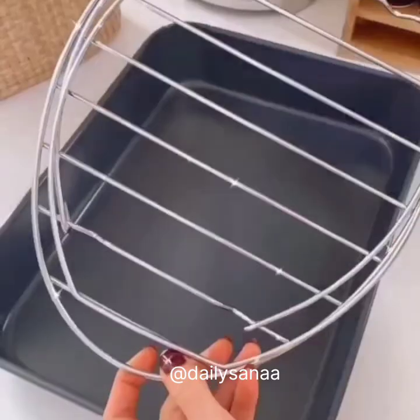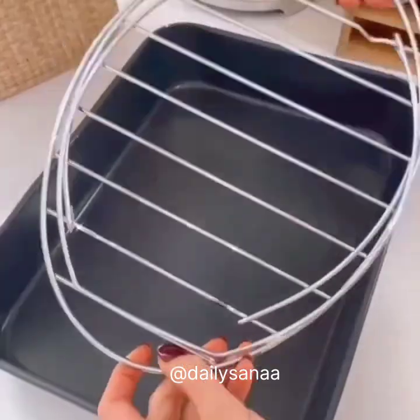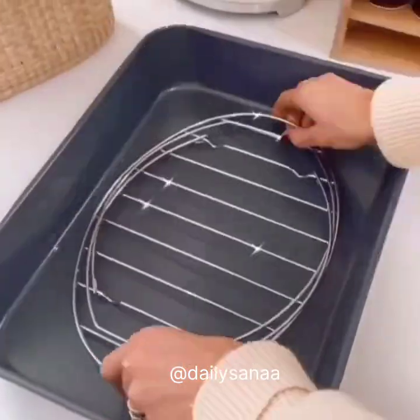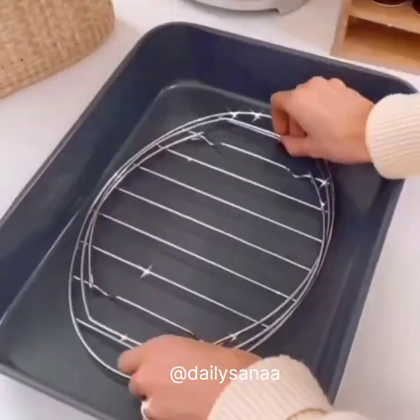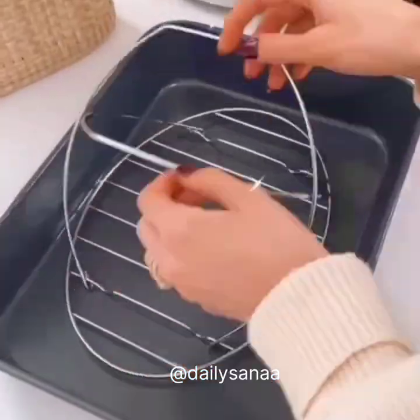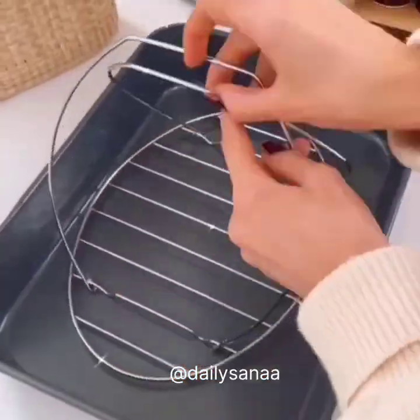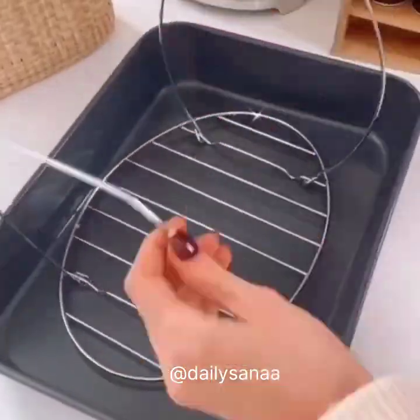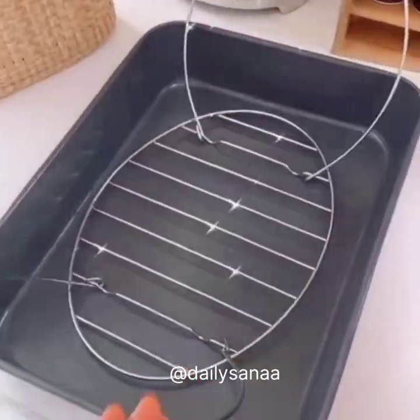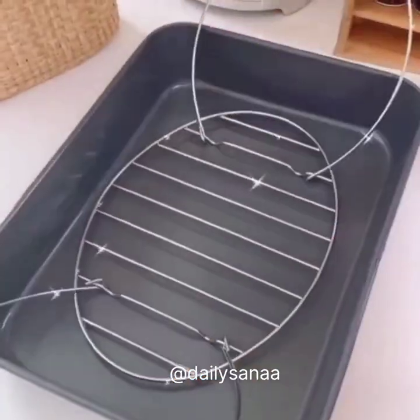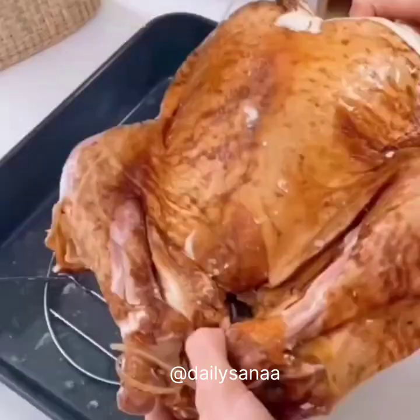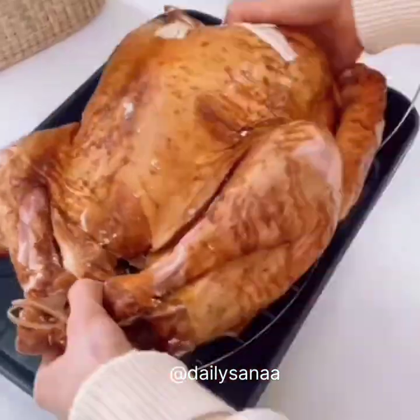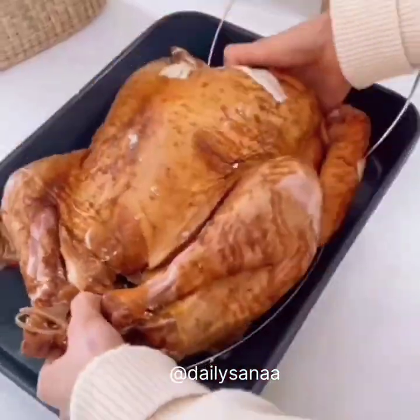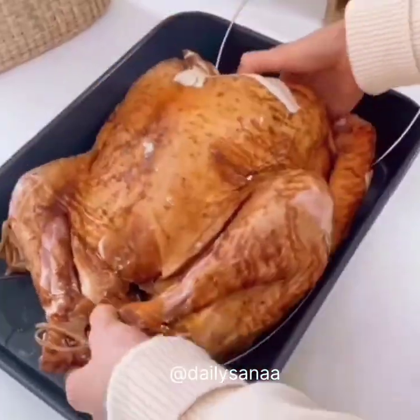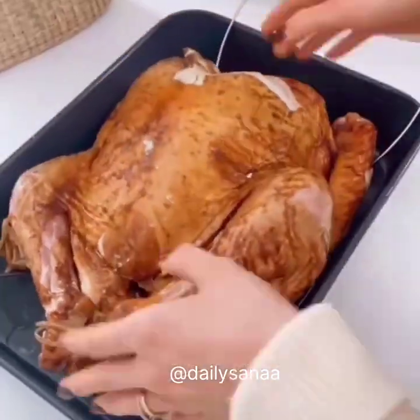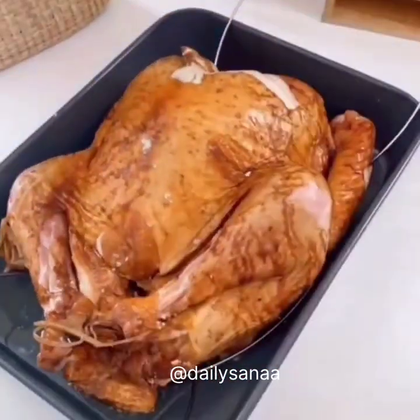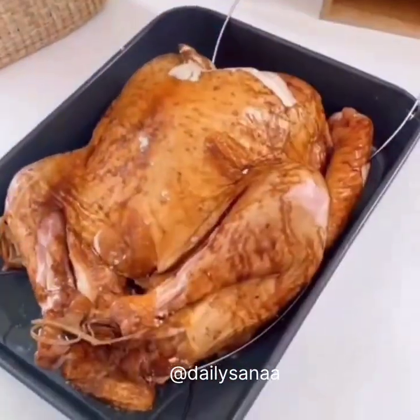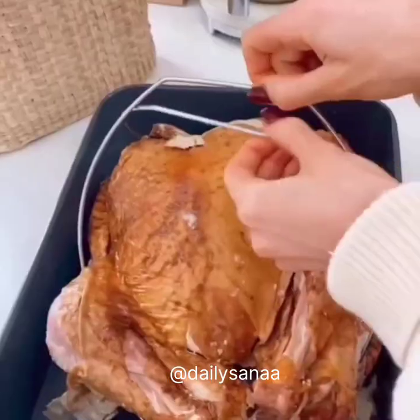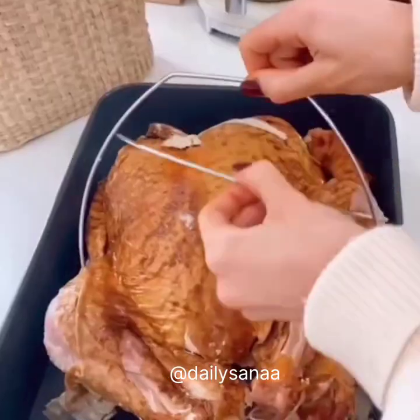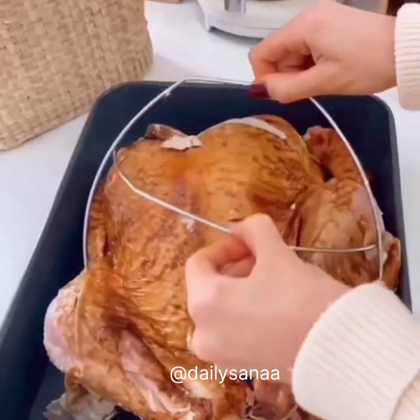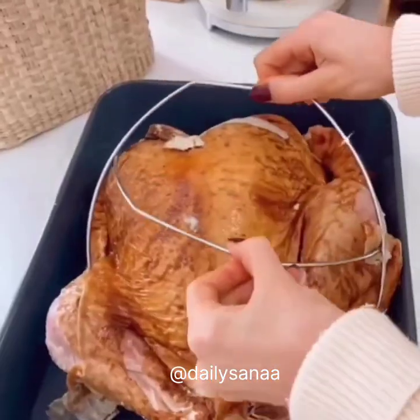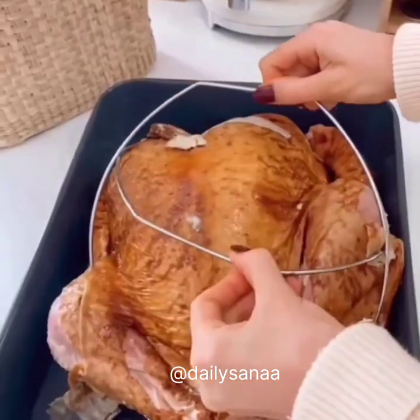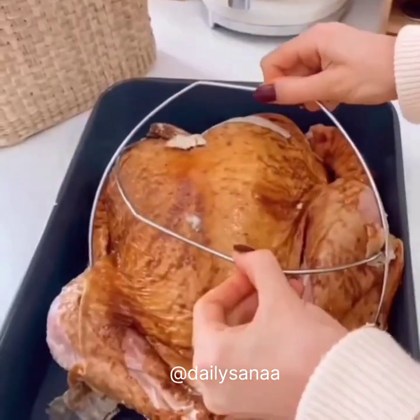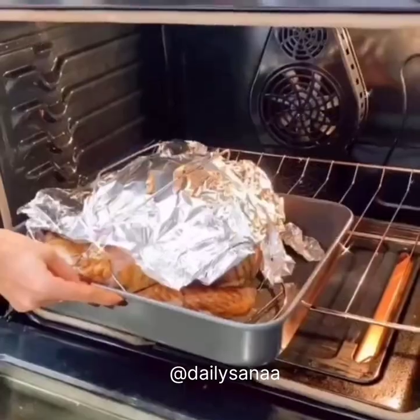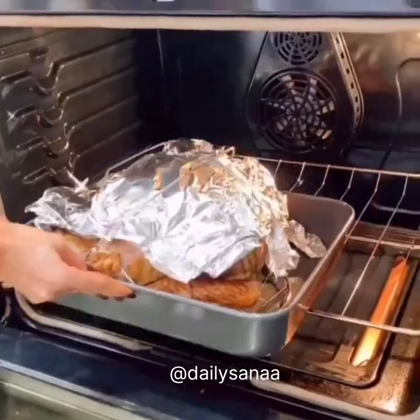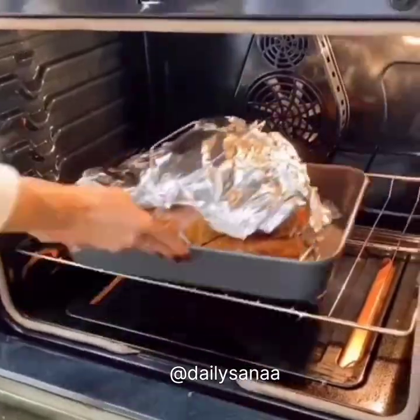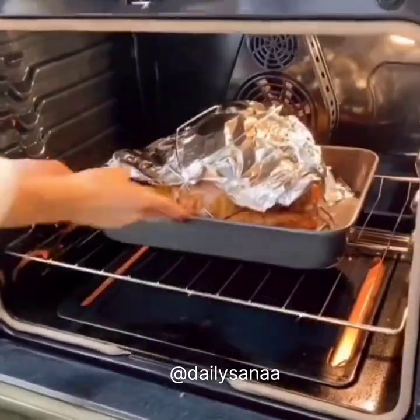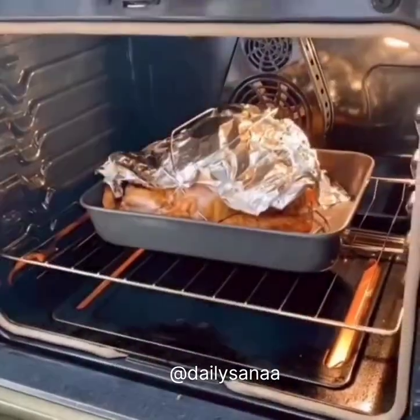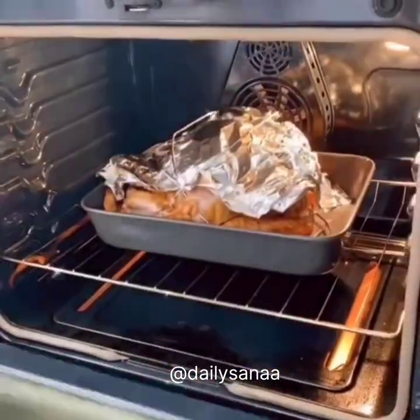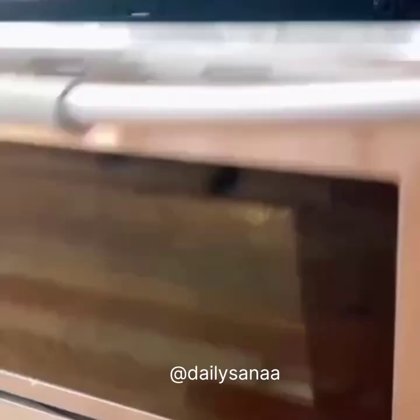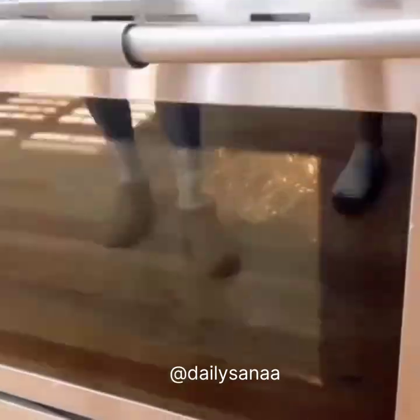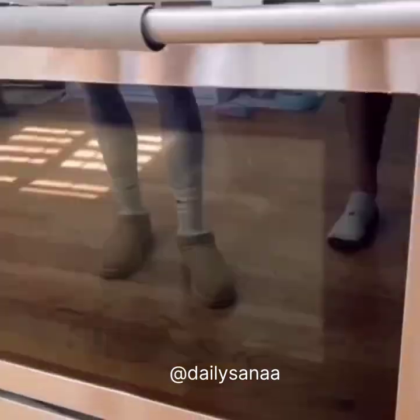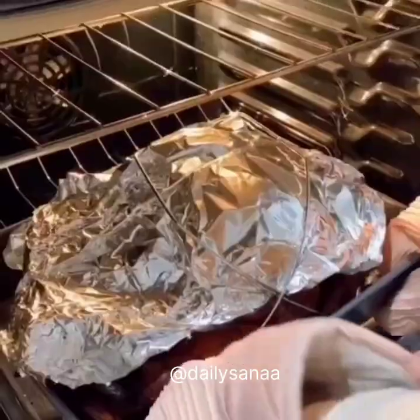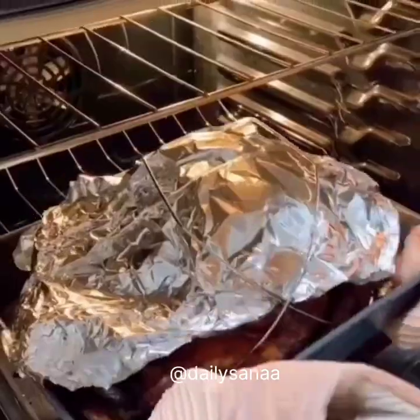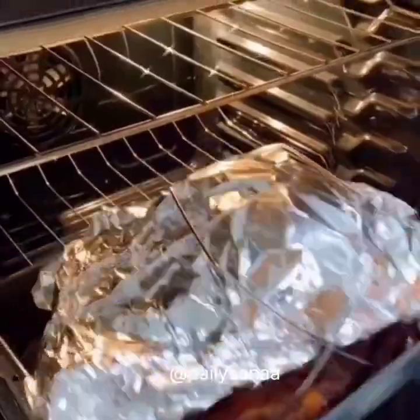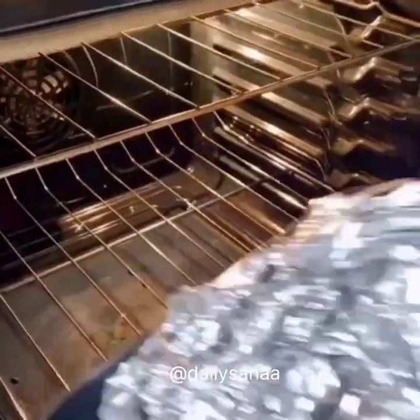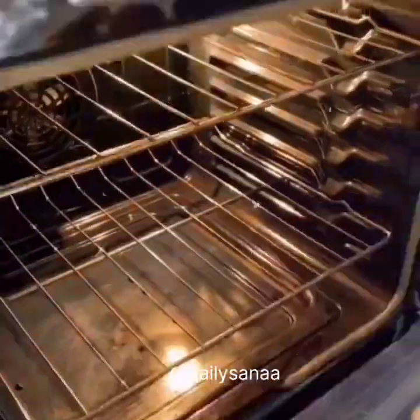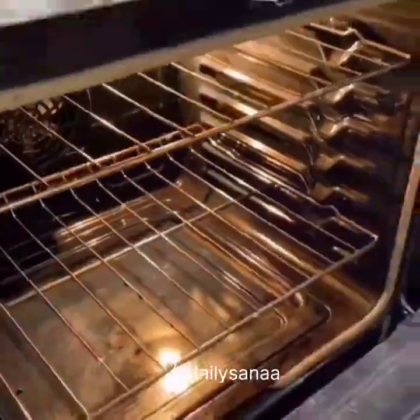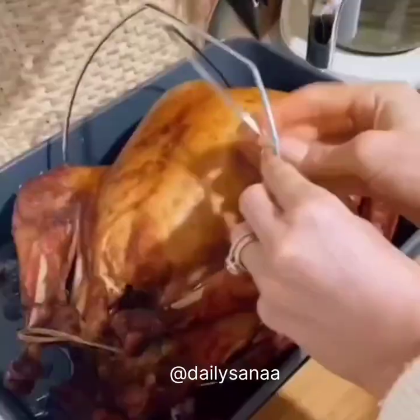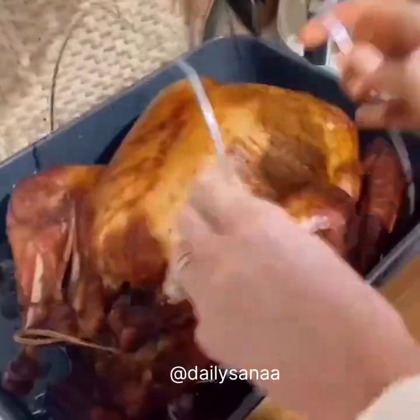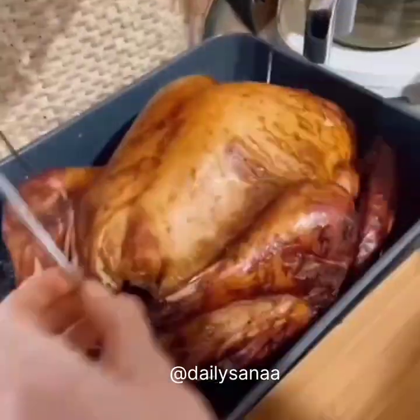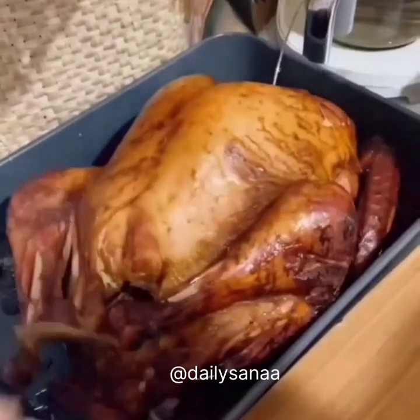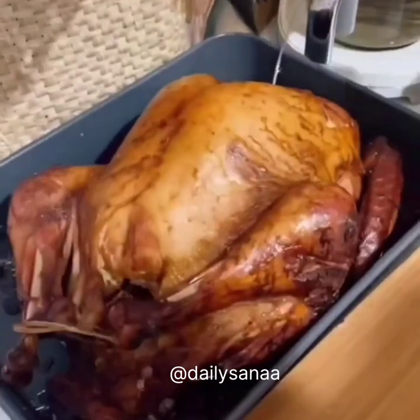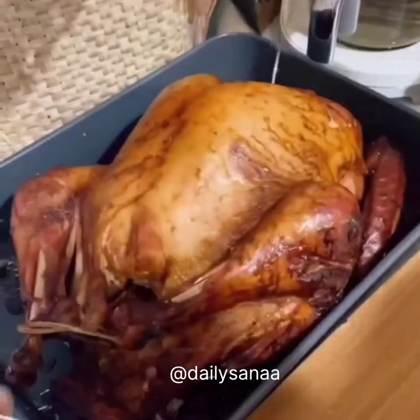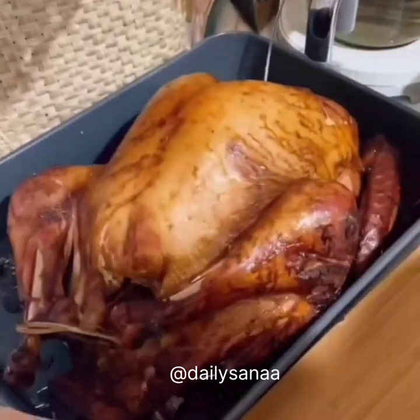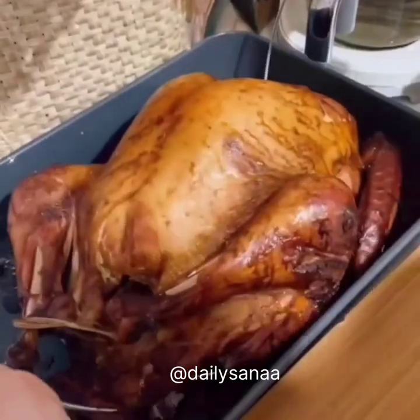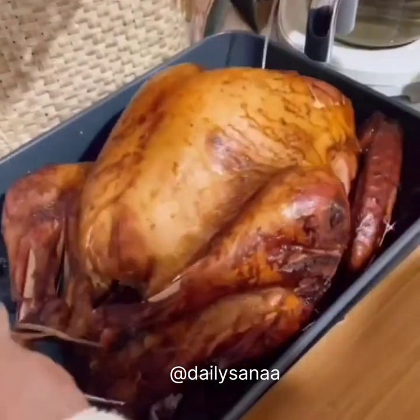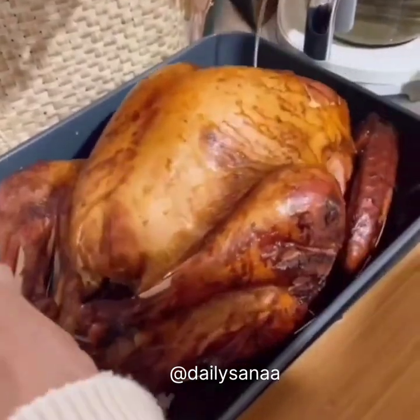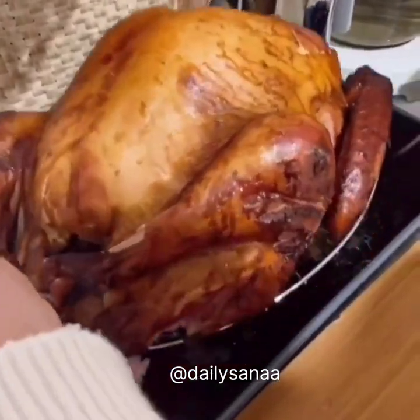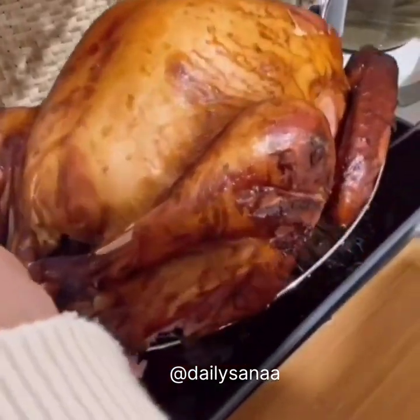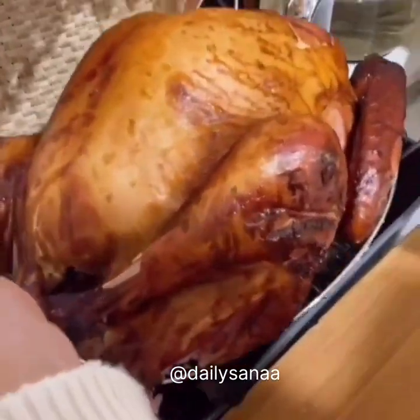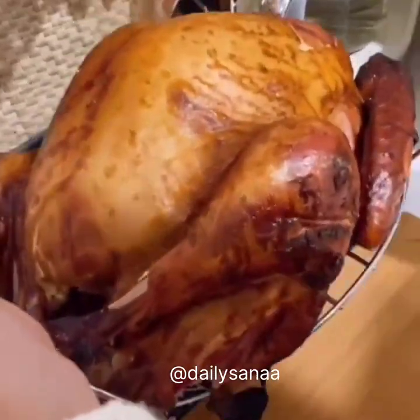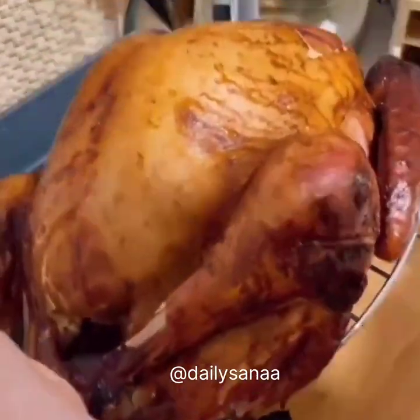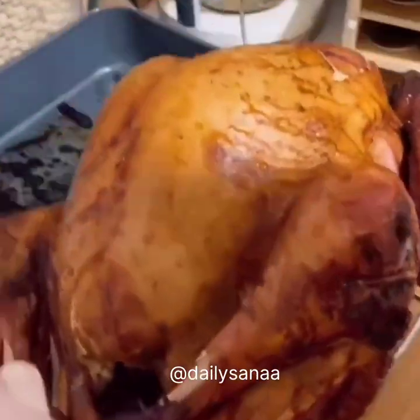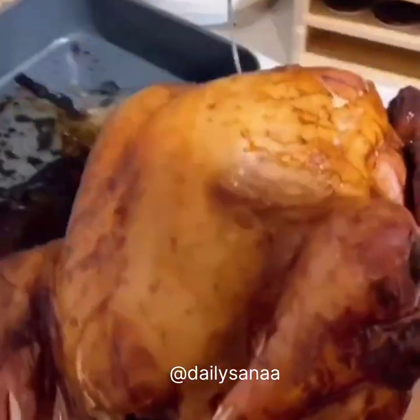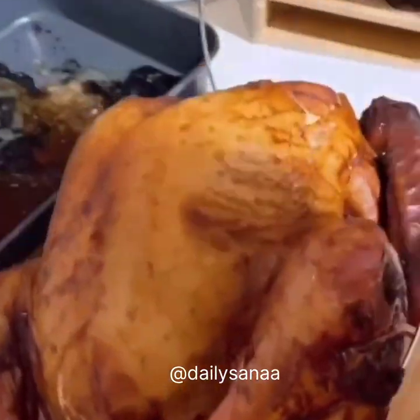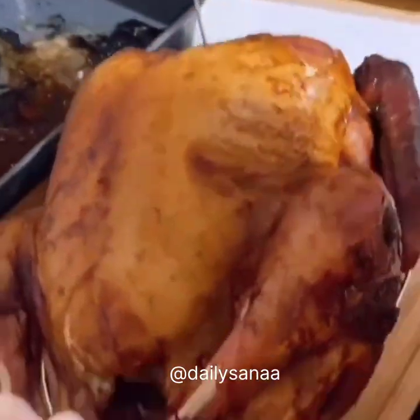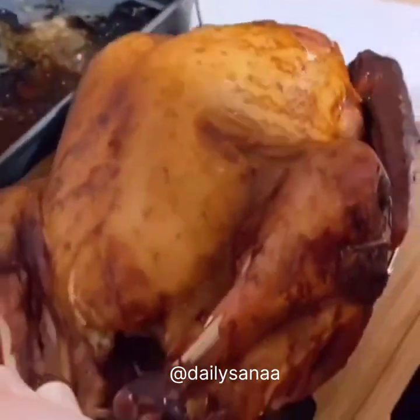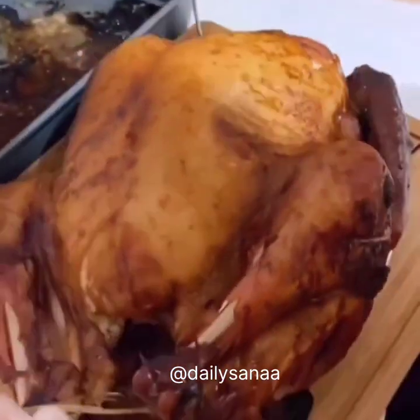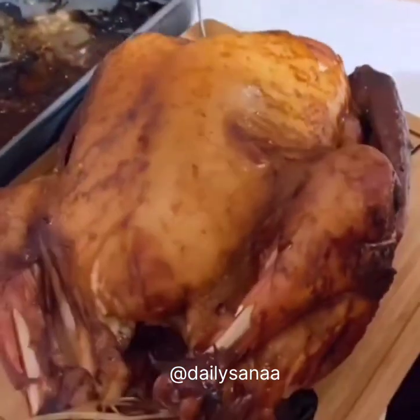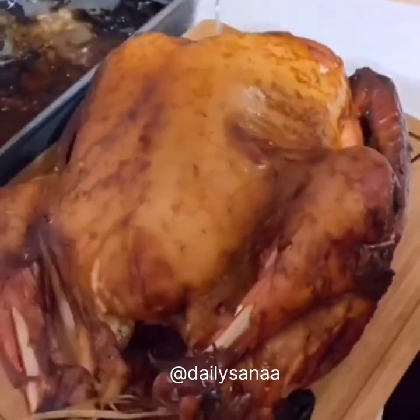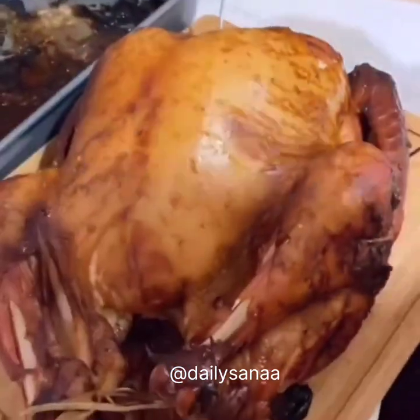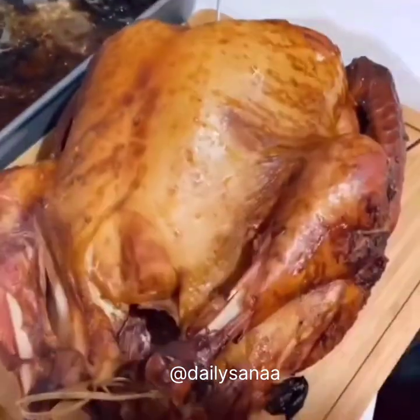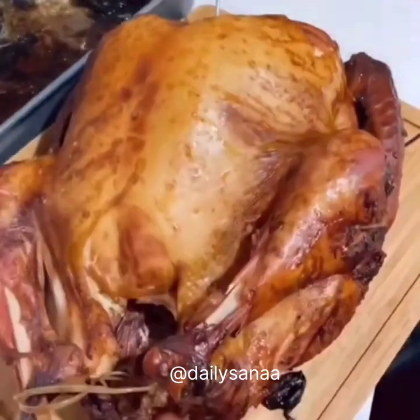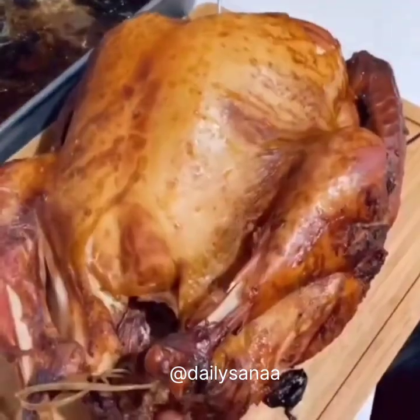This turkey lifter holds up to a 30-pound turkey, makes it super easy to go from pan to cutting board, and it's super easy to rotate the turkey while carving.